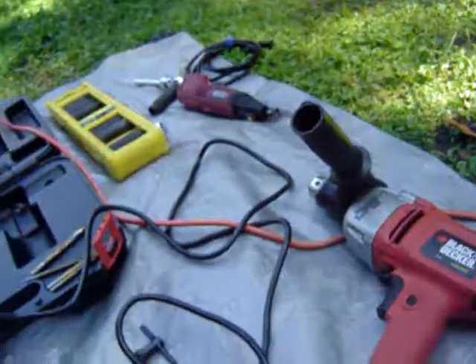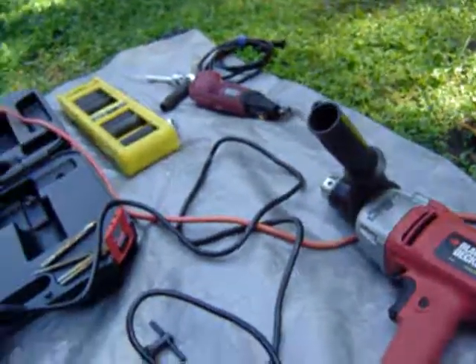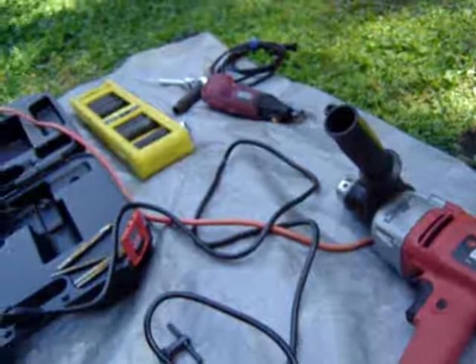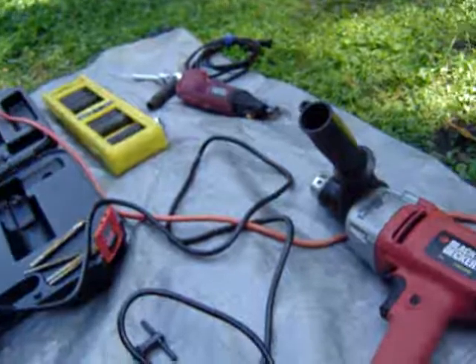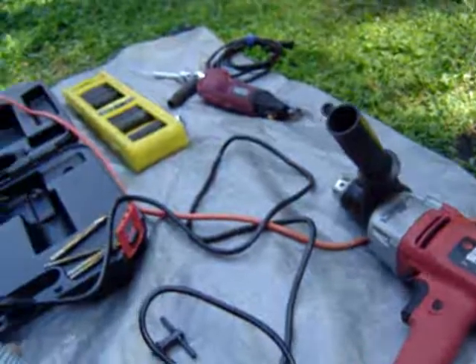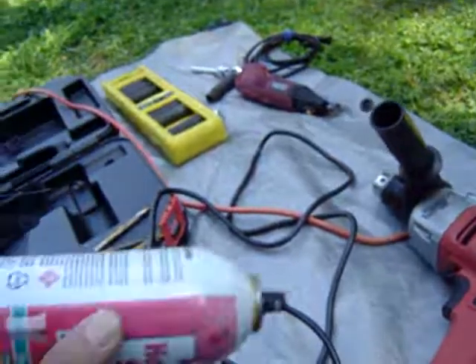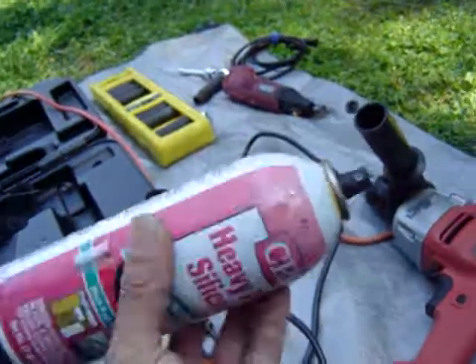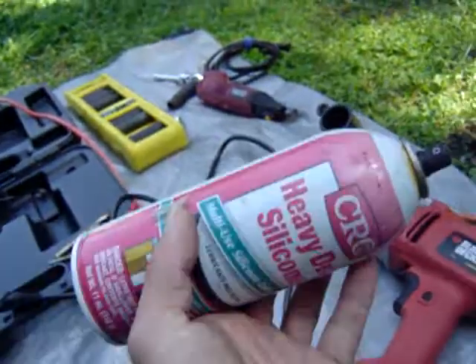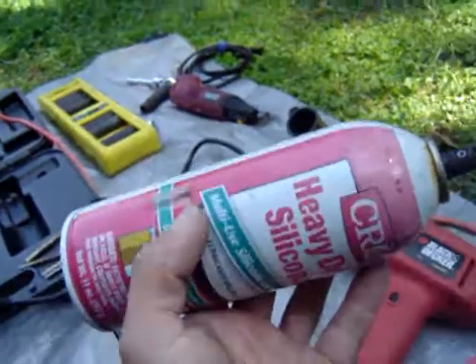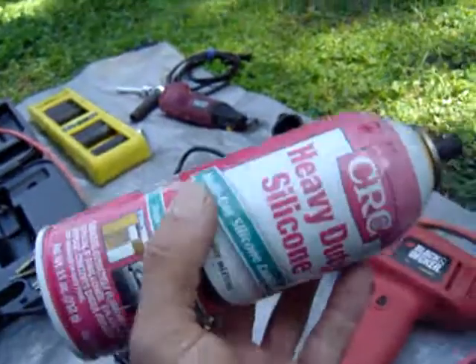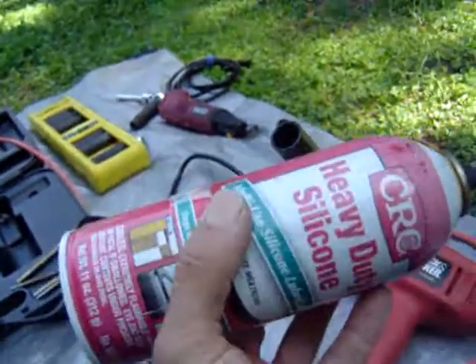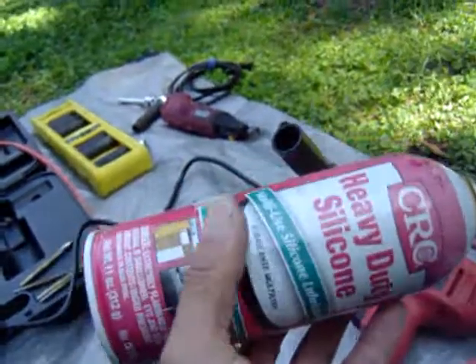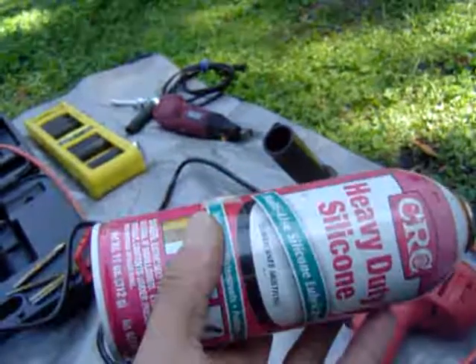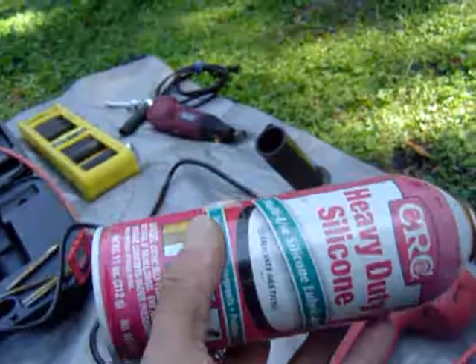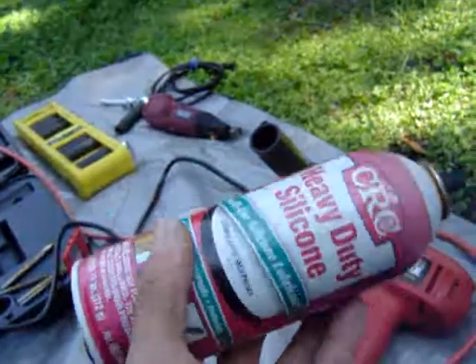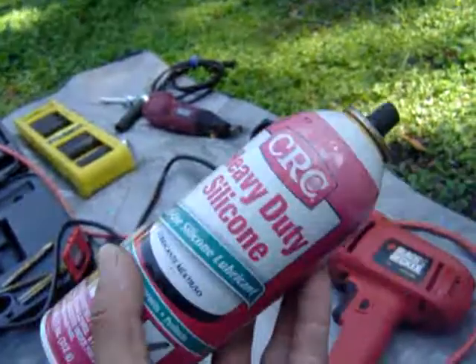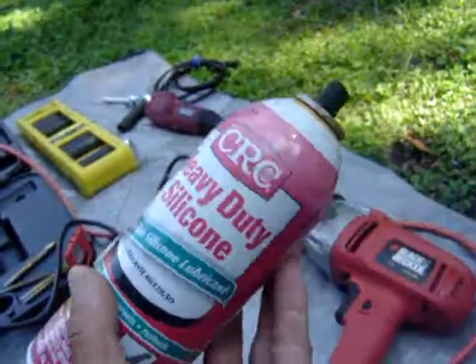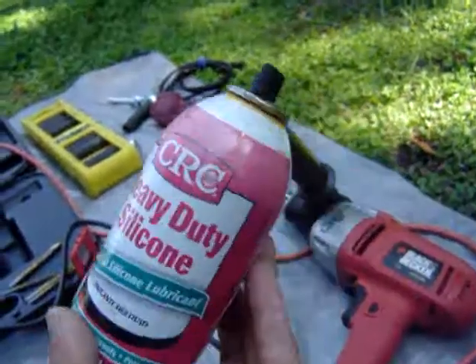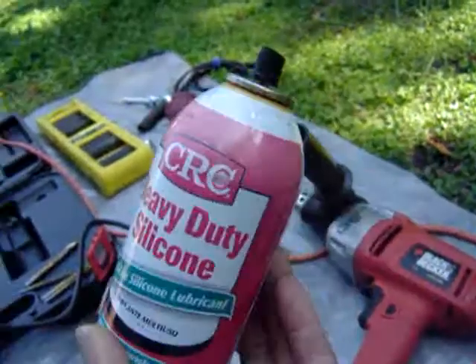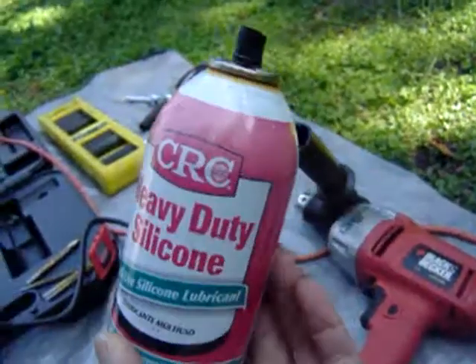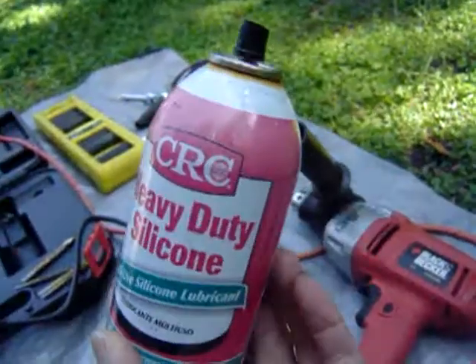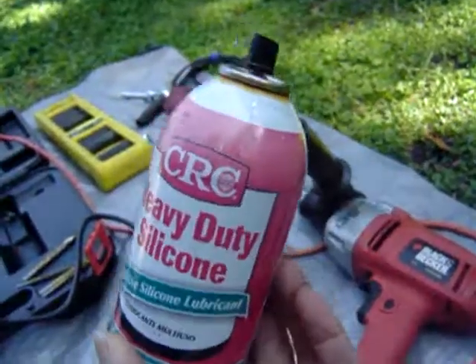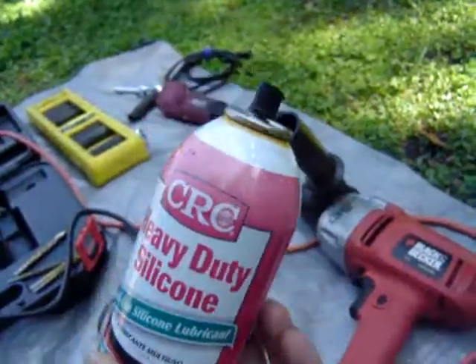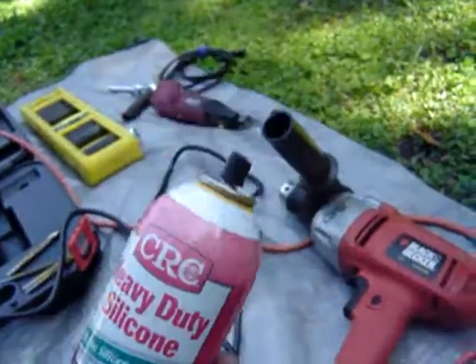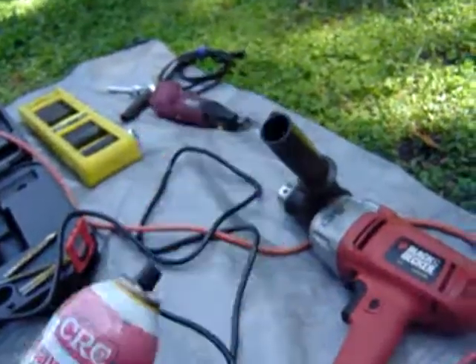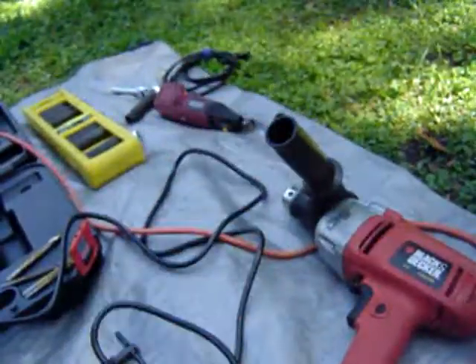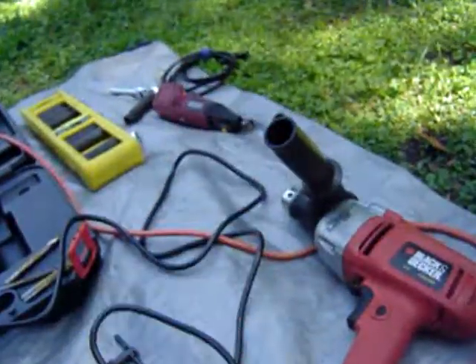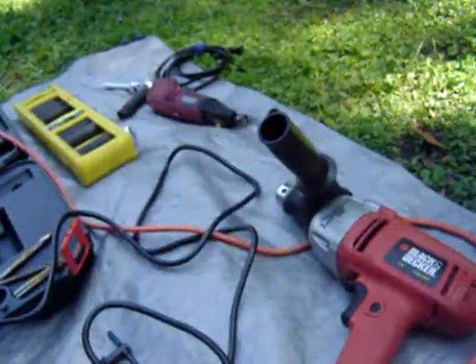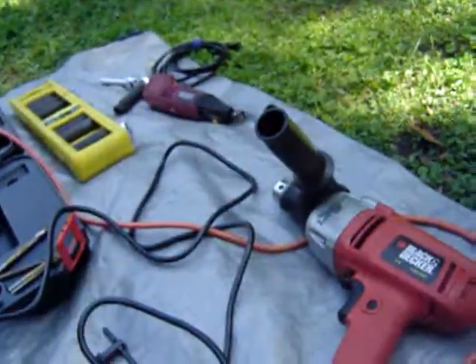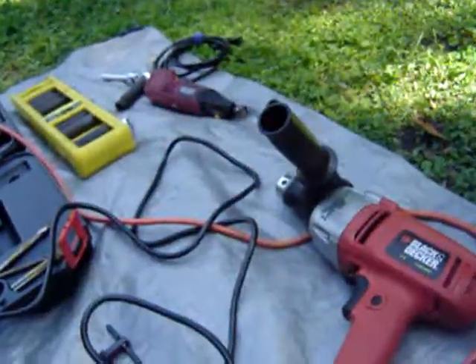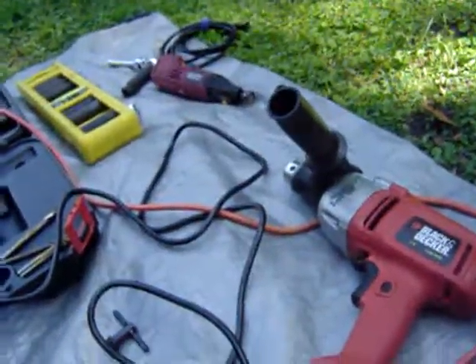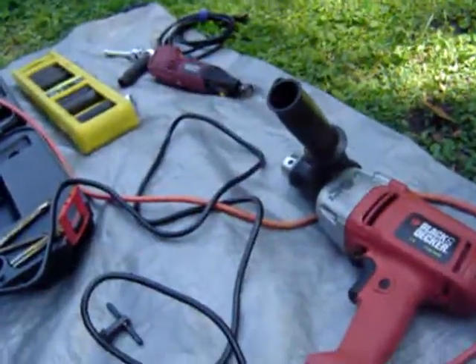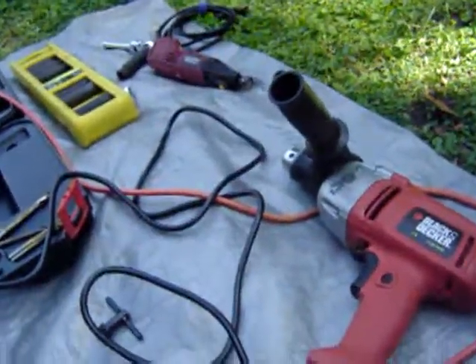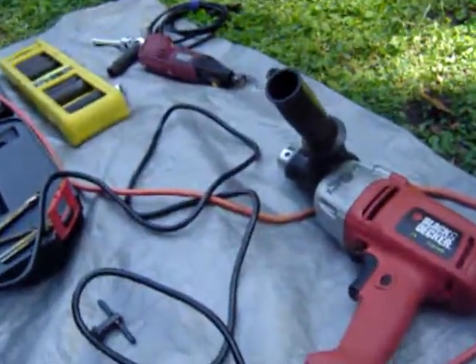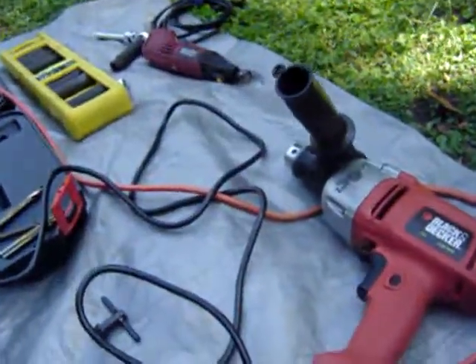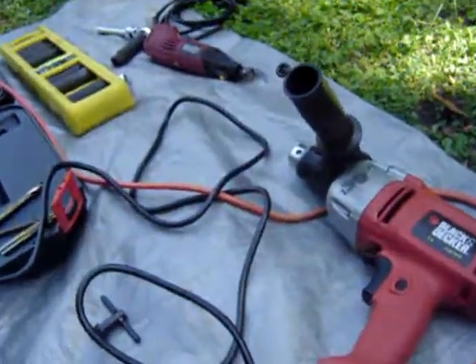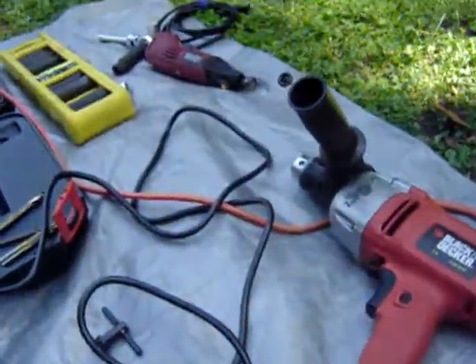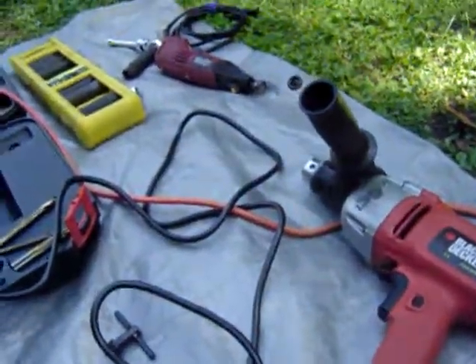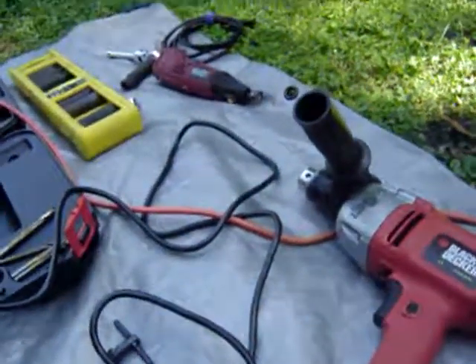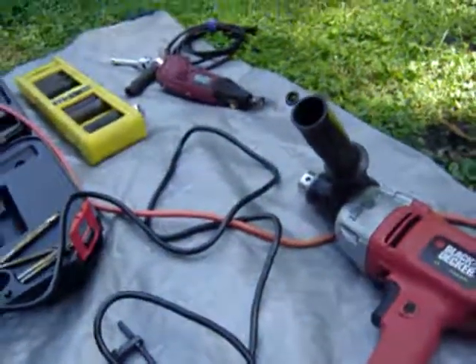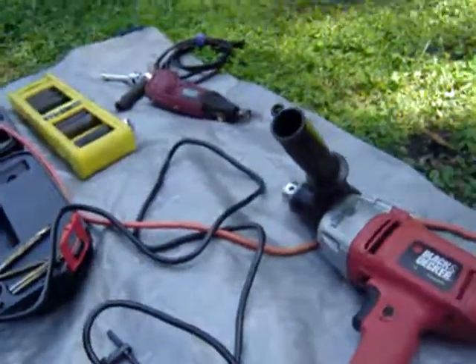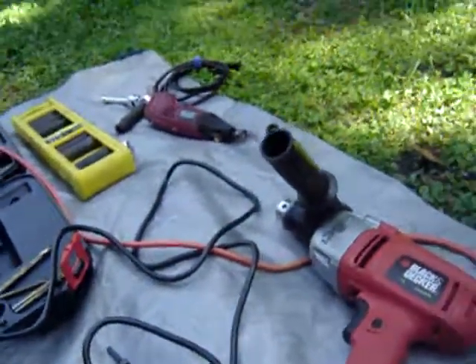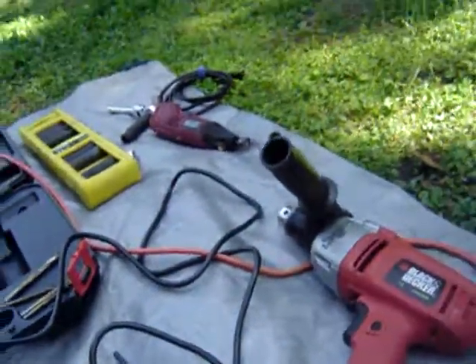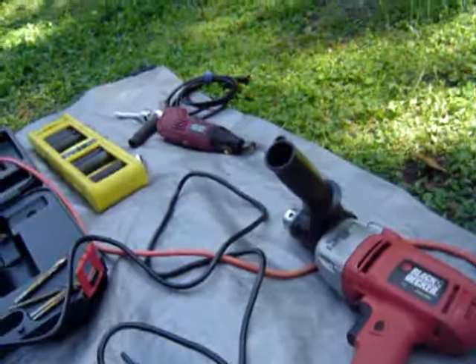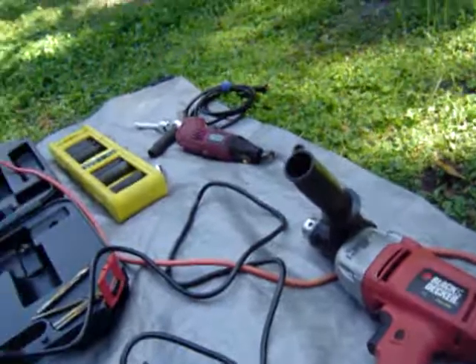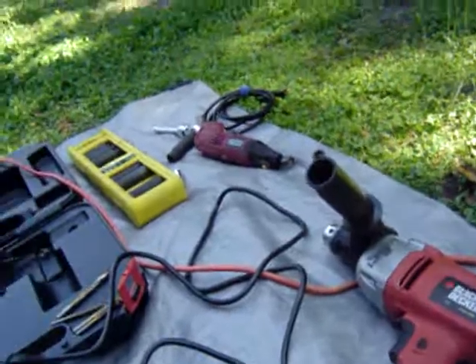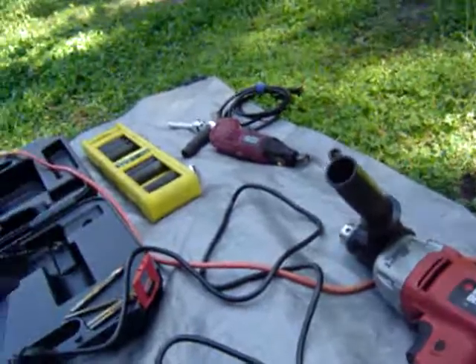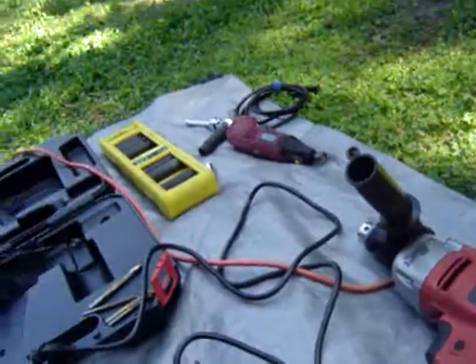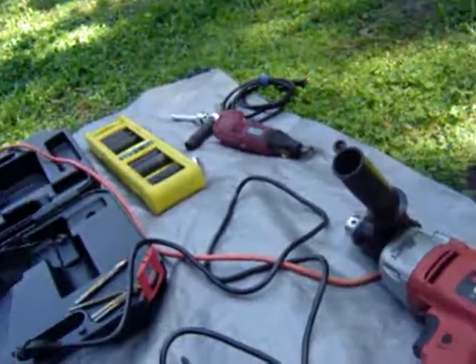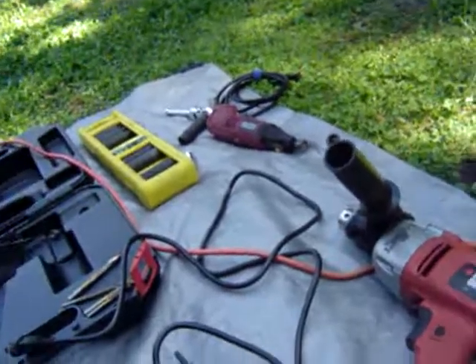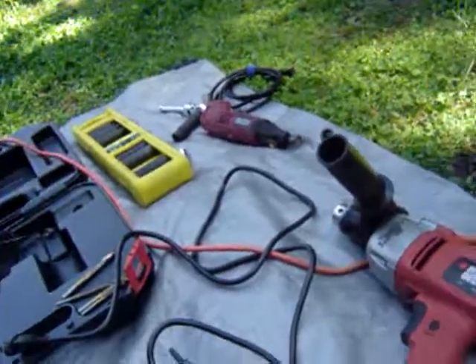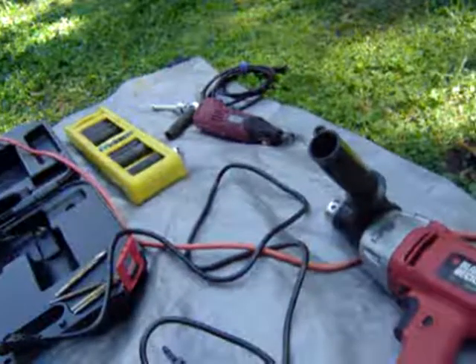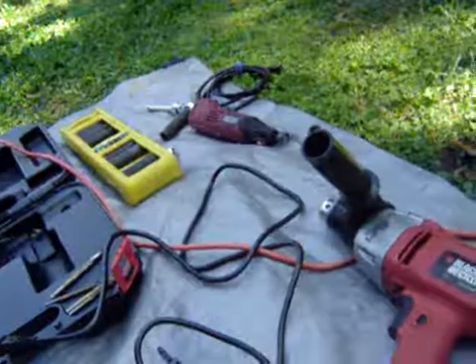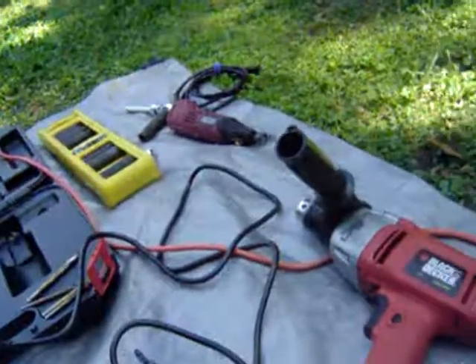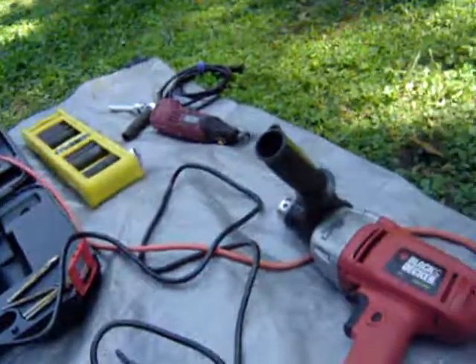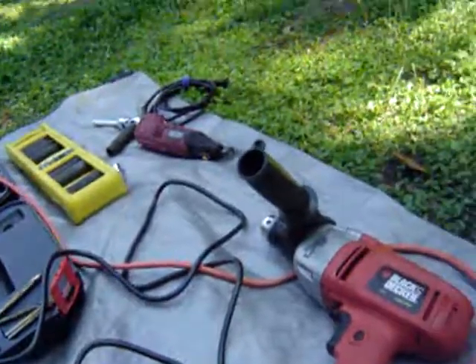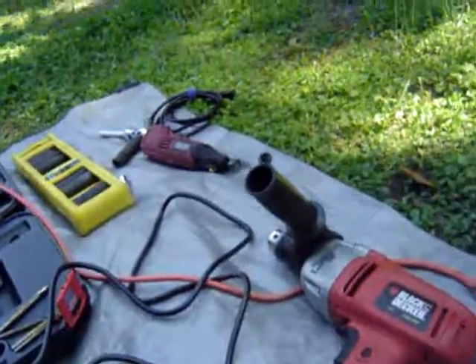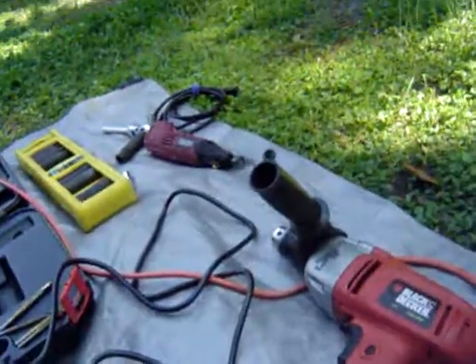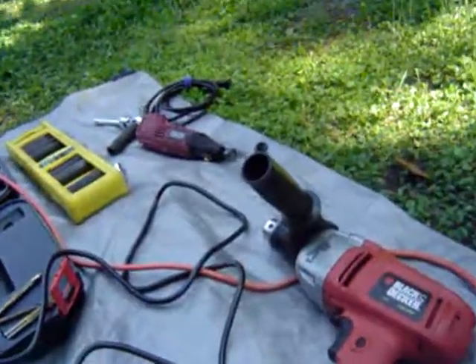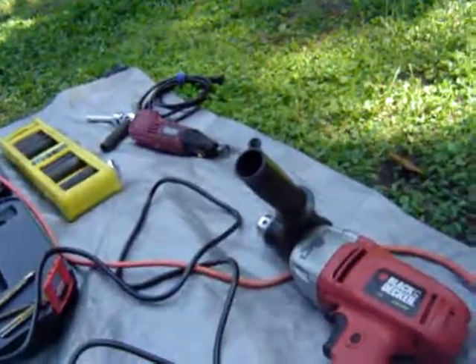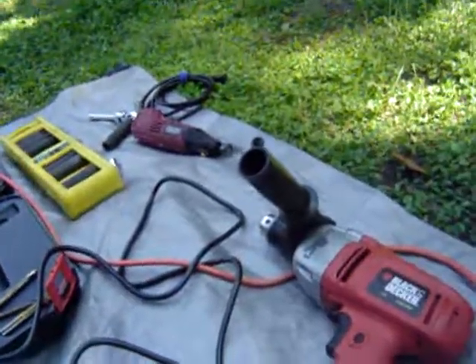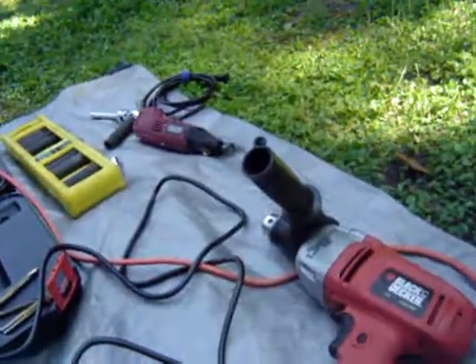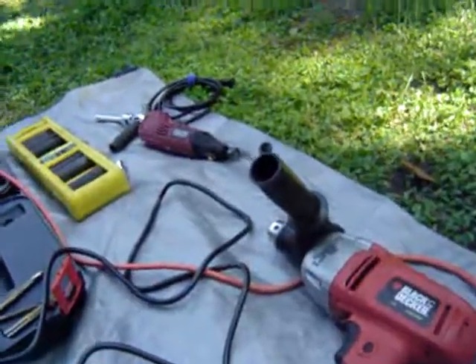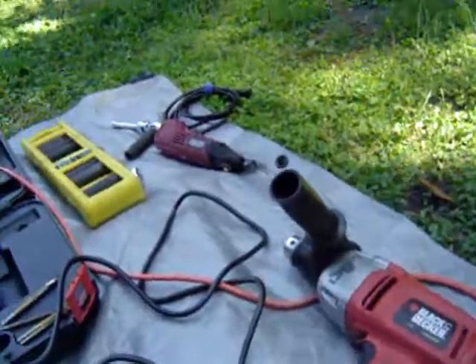I also sprayed silicone on it and kept it nice and cool and lubricated so the friction didn't heat up.